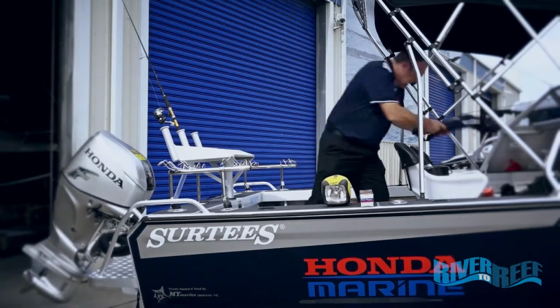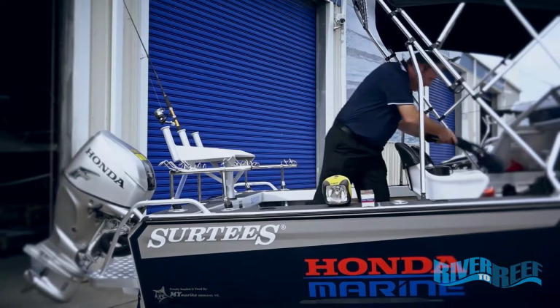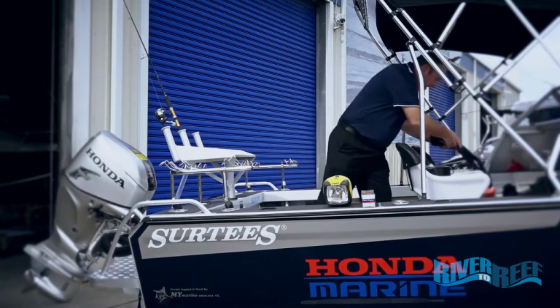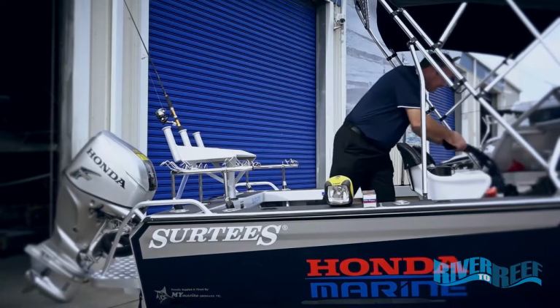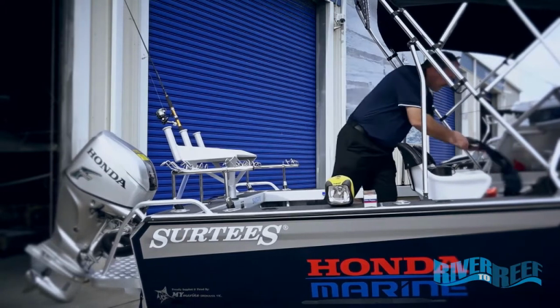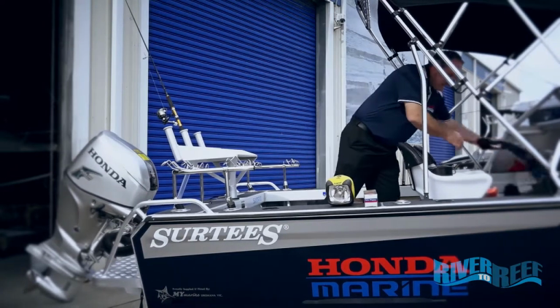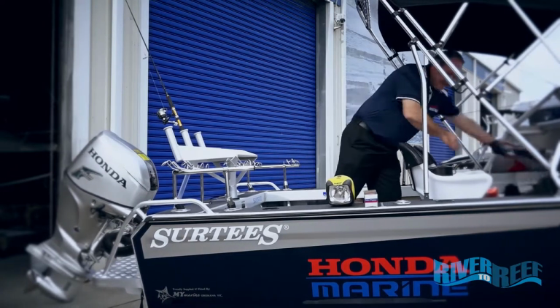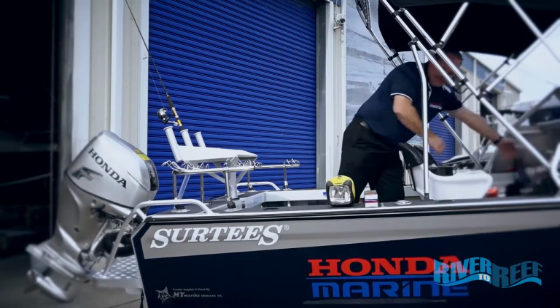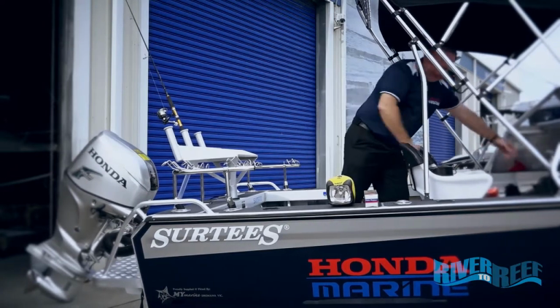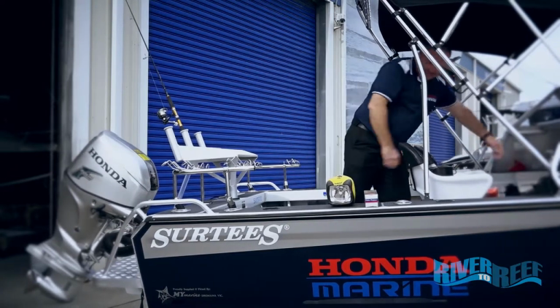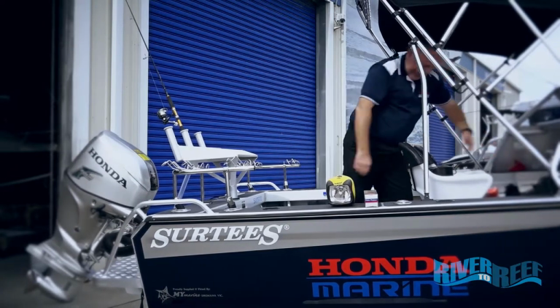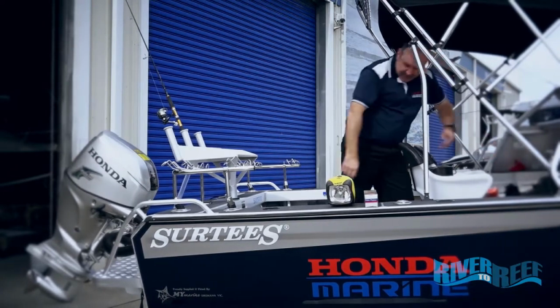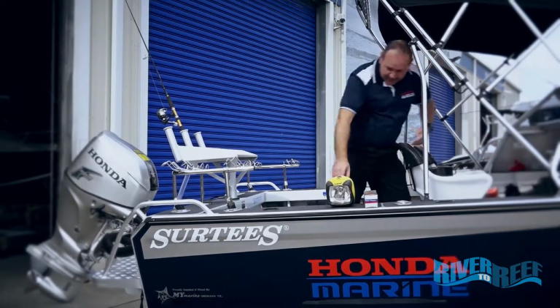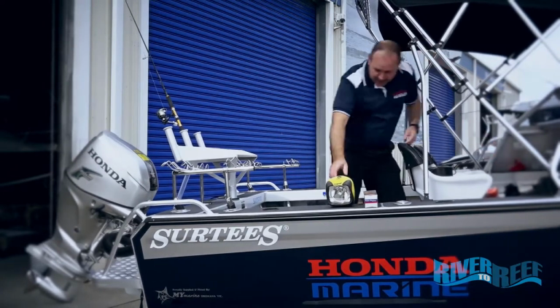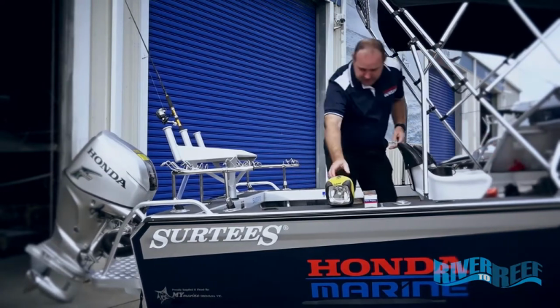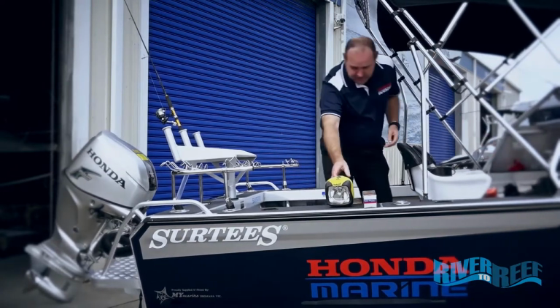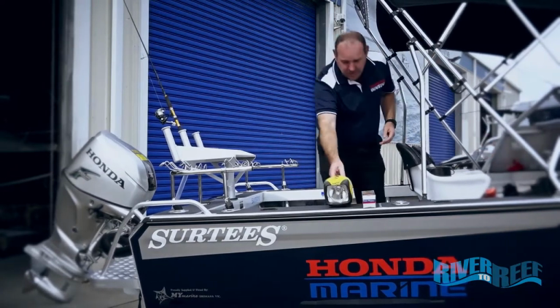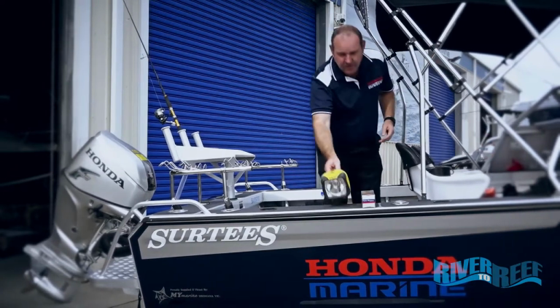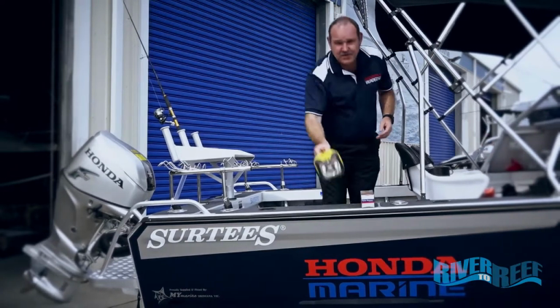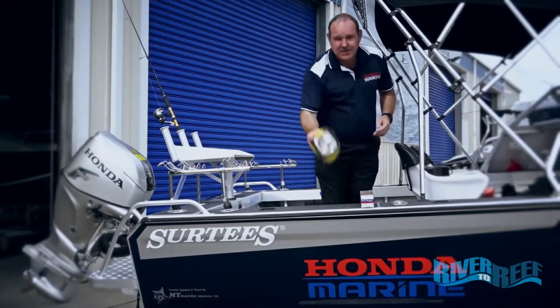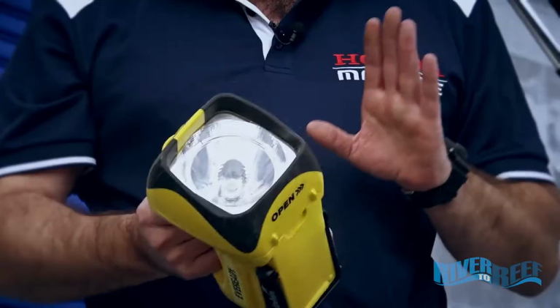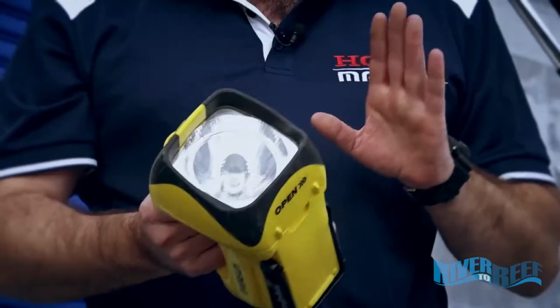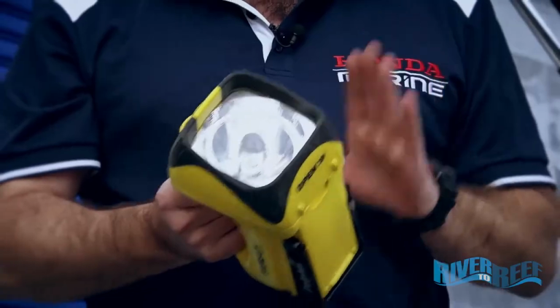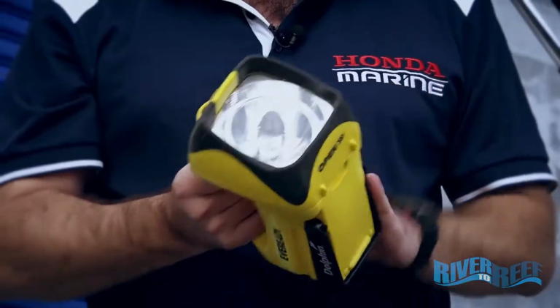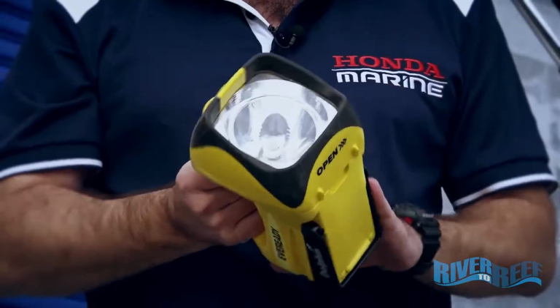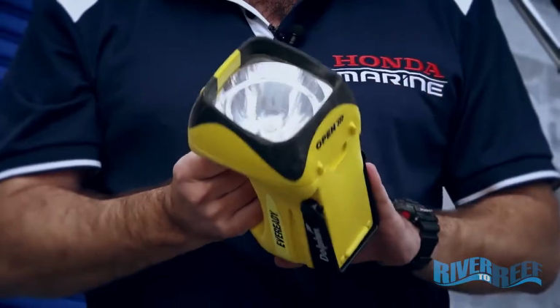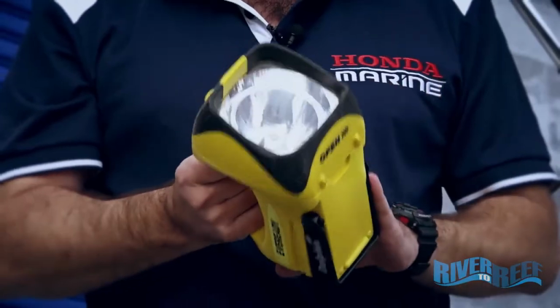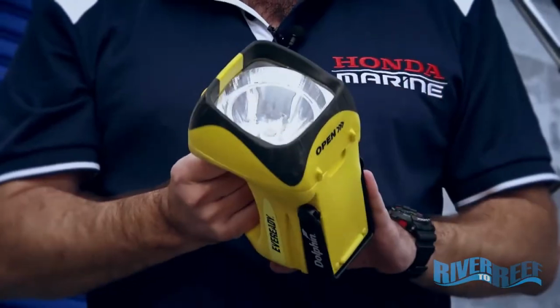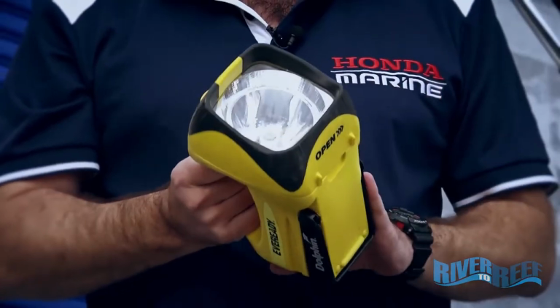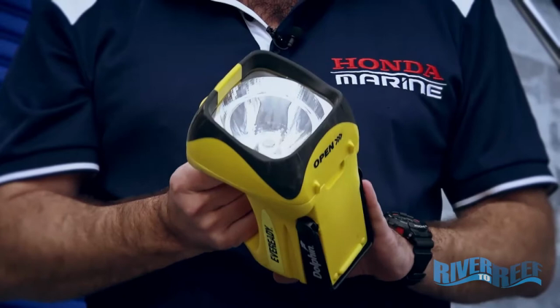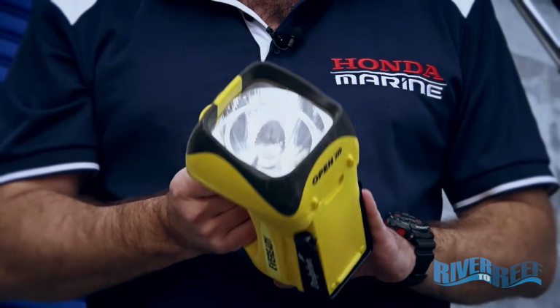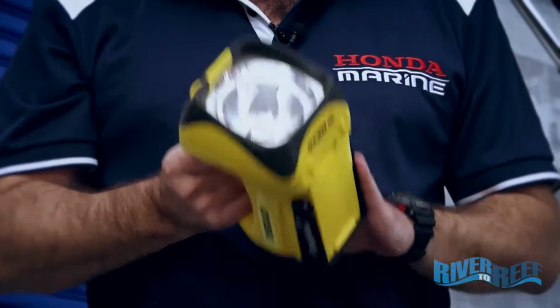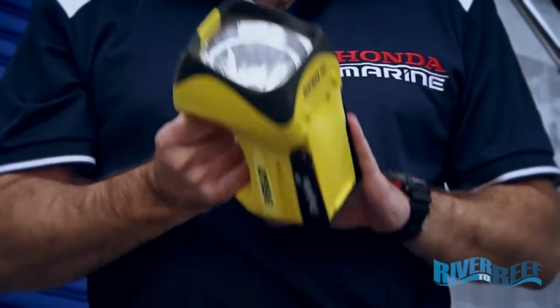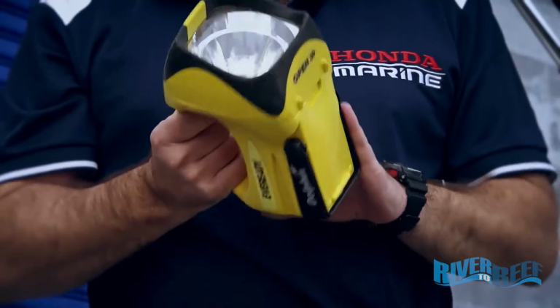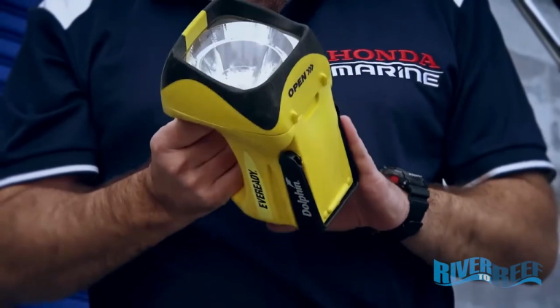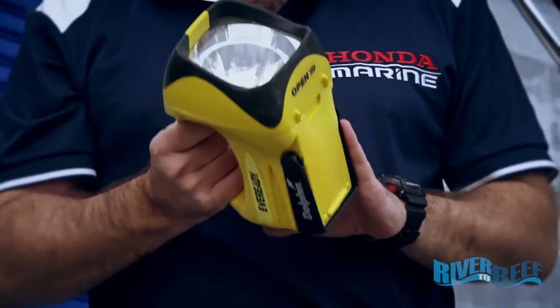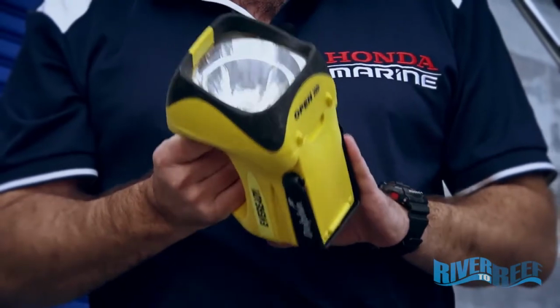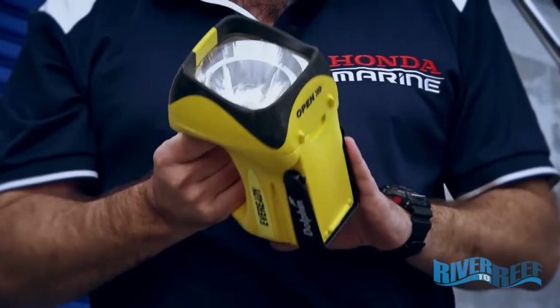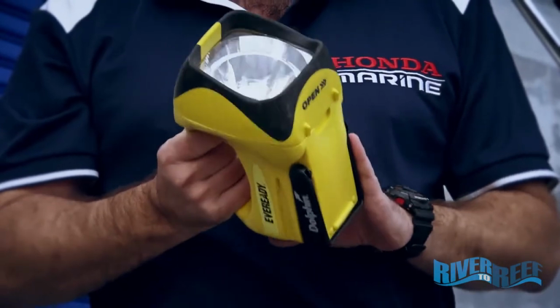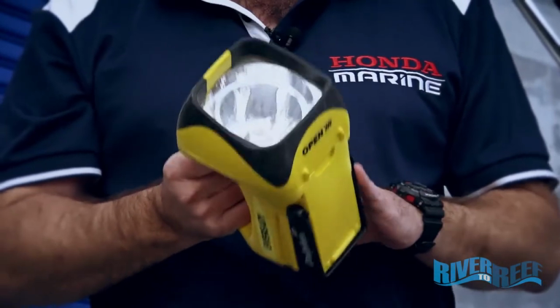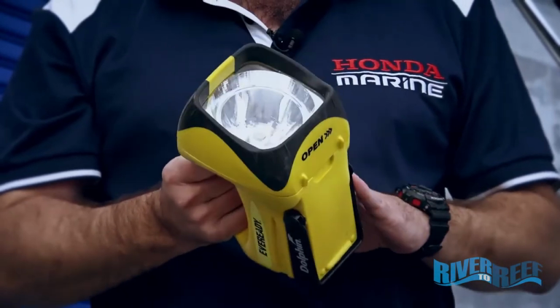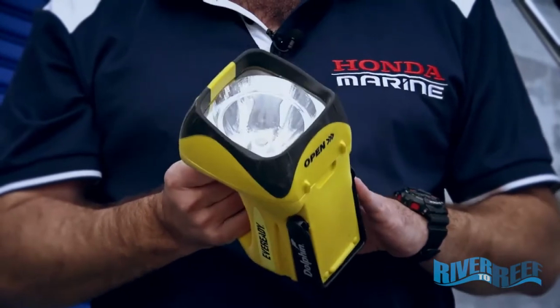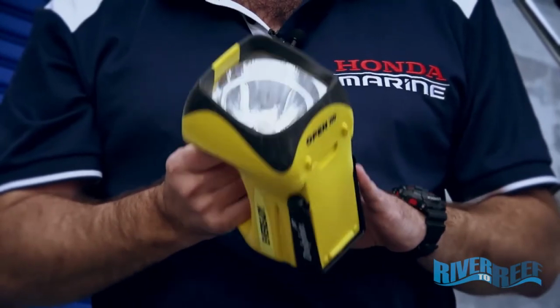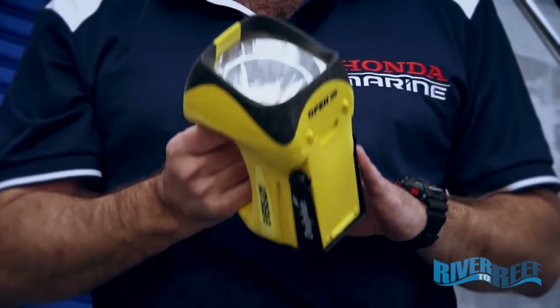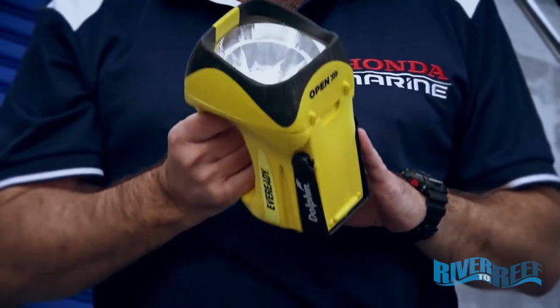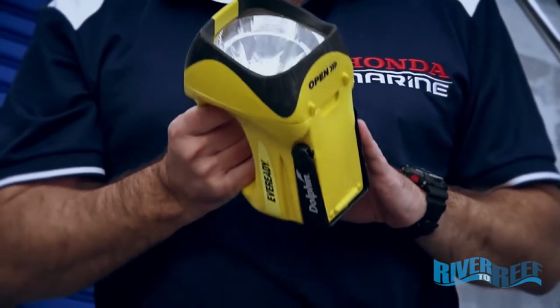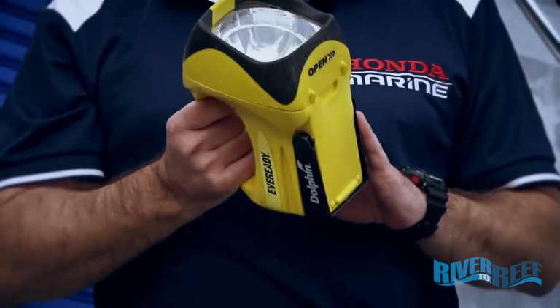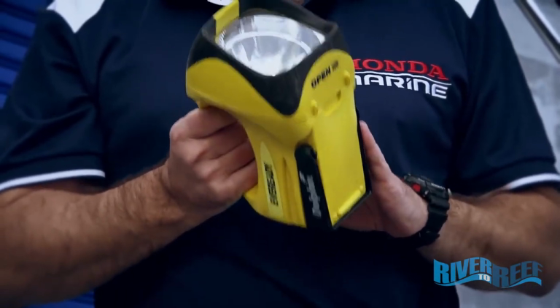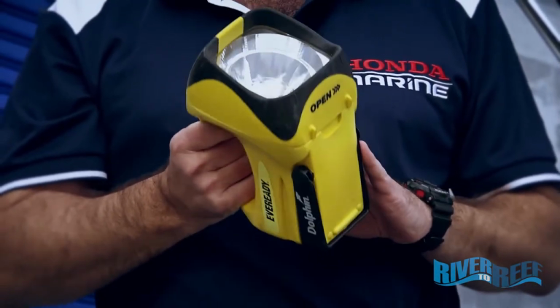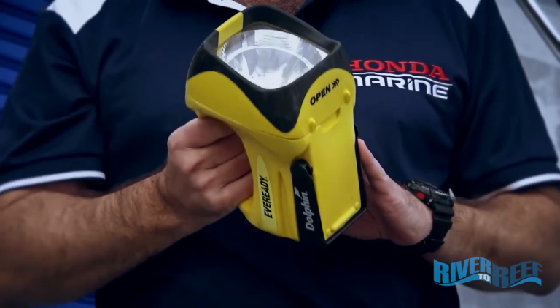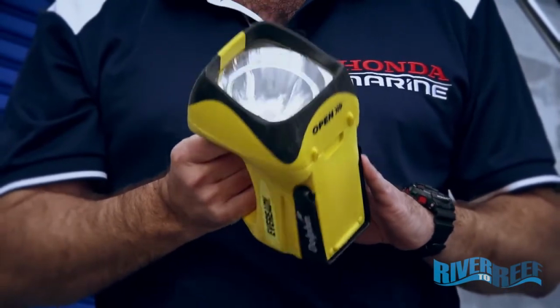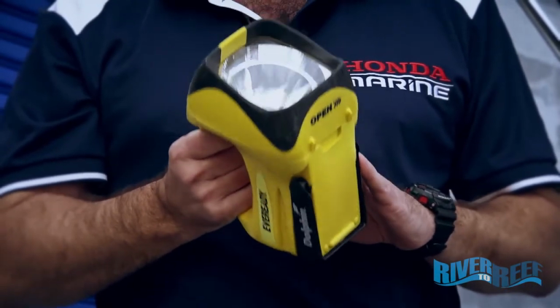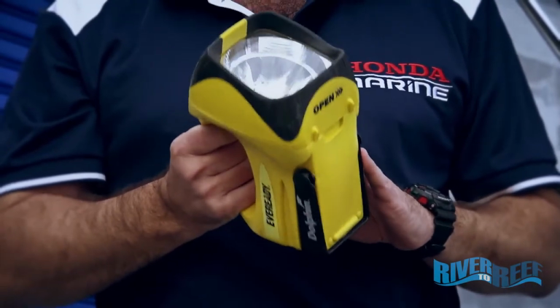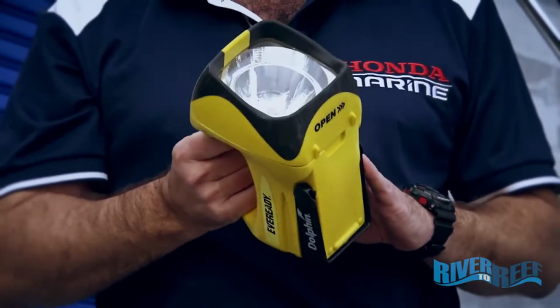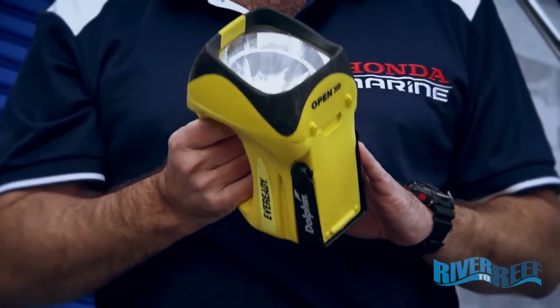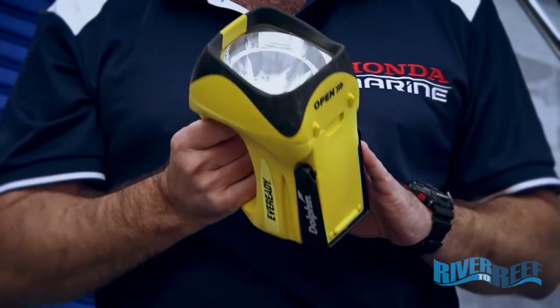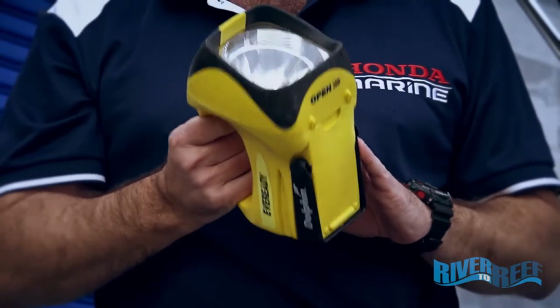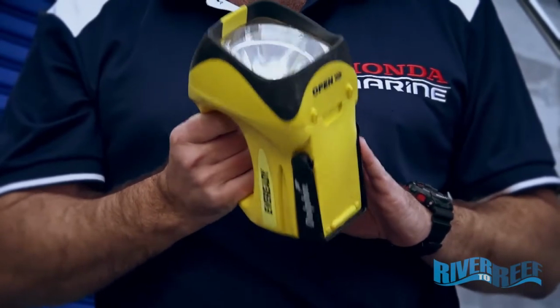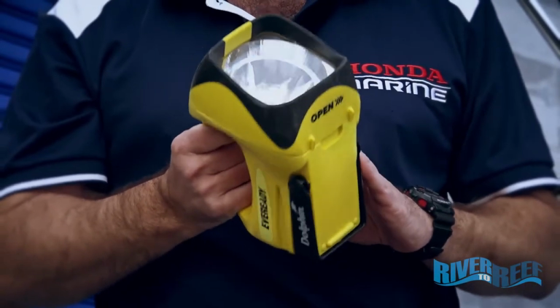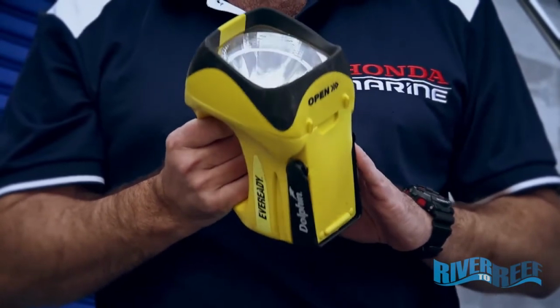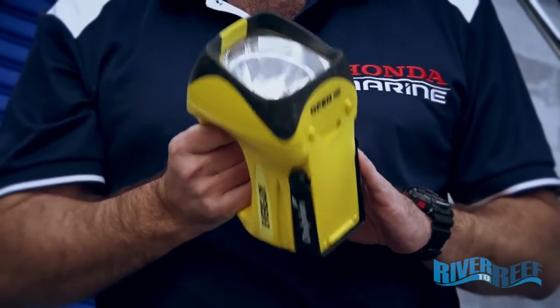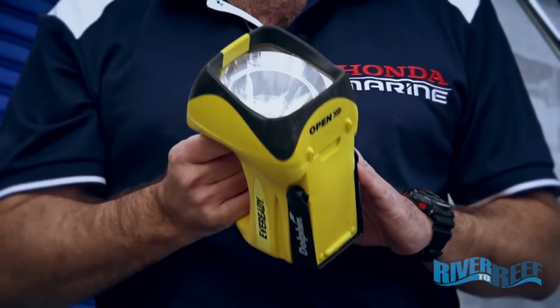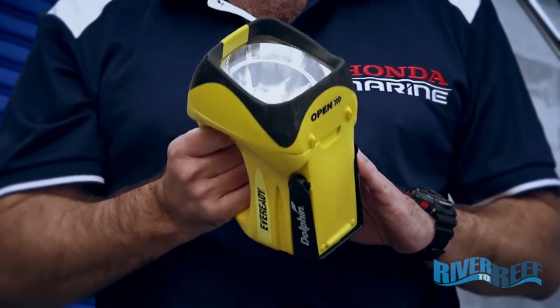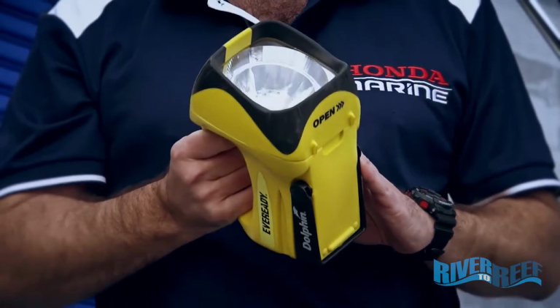Next, the torch. The torch is for signalling and also it makes it easy to see what you're doing at night around the boat.